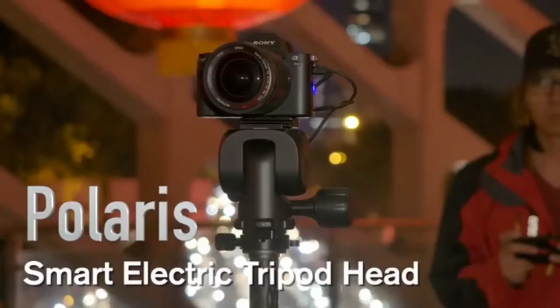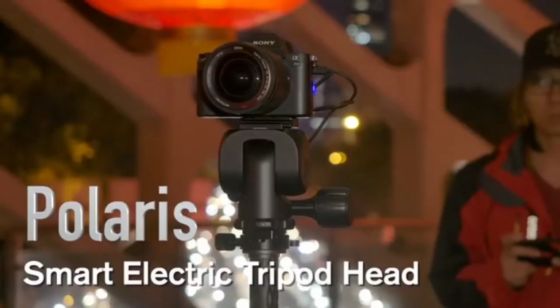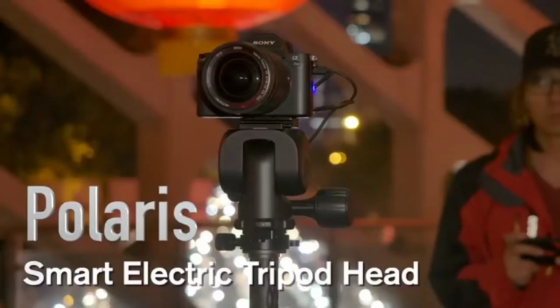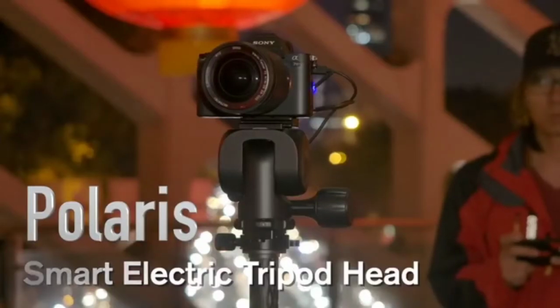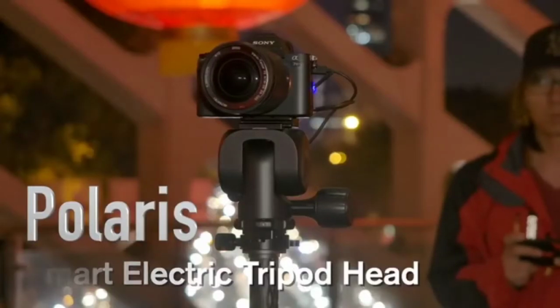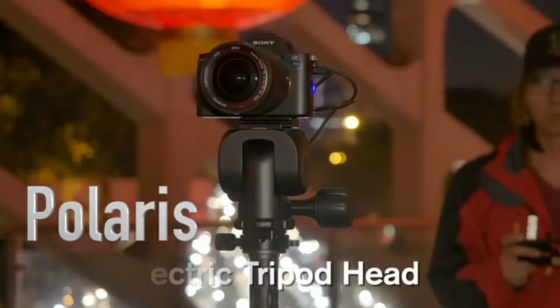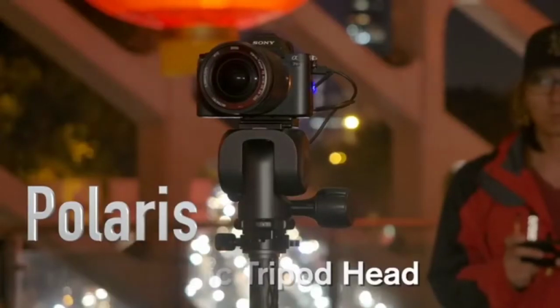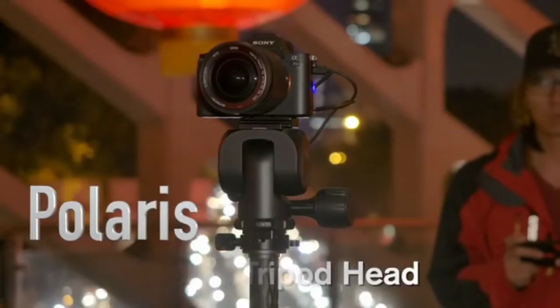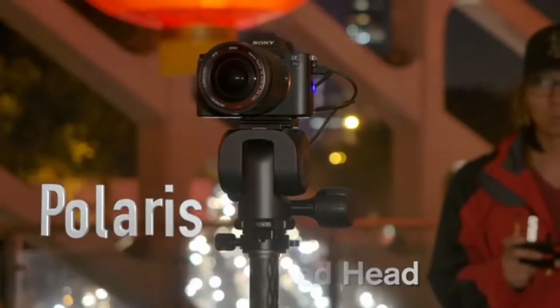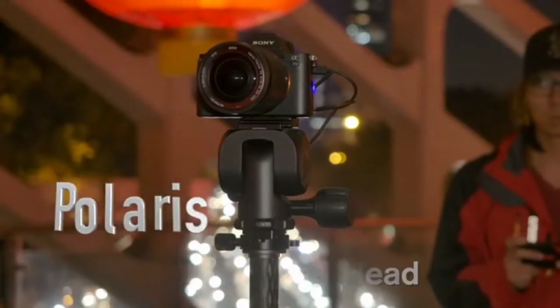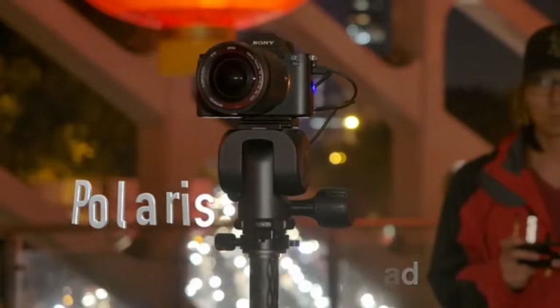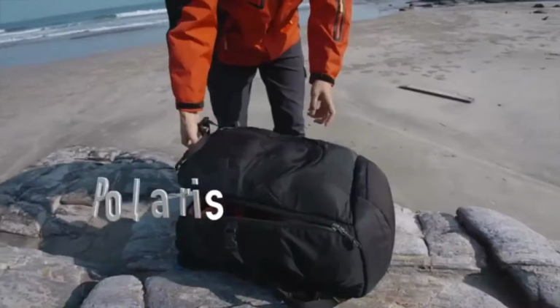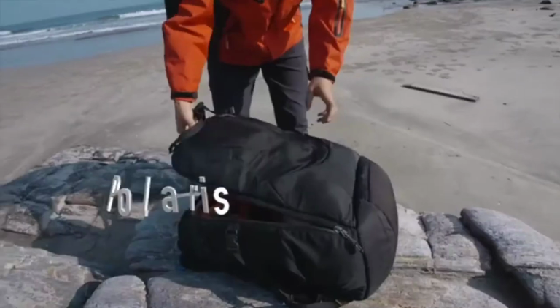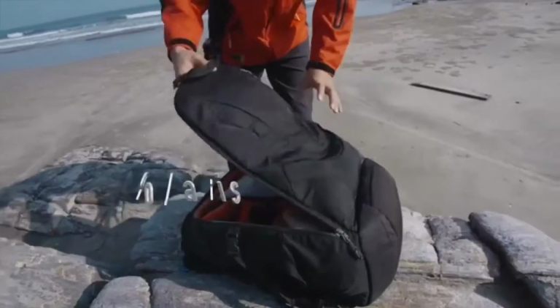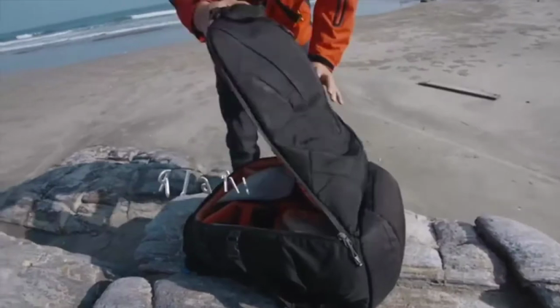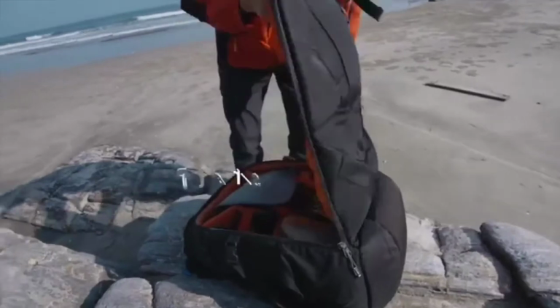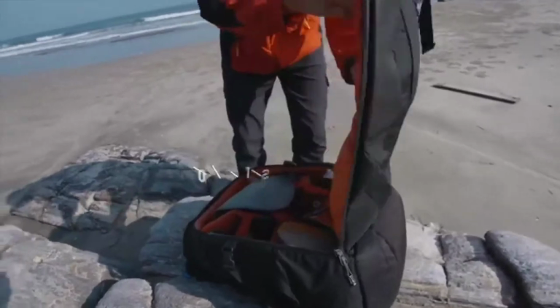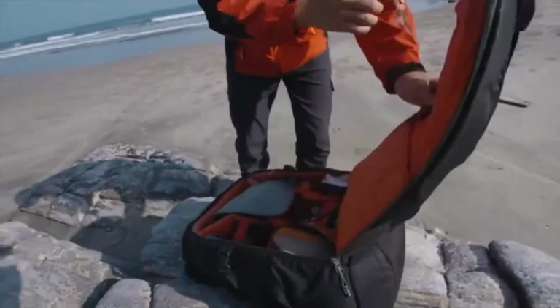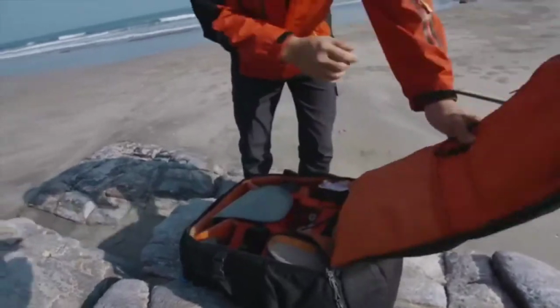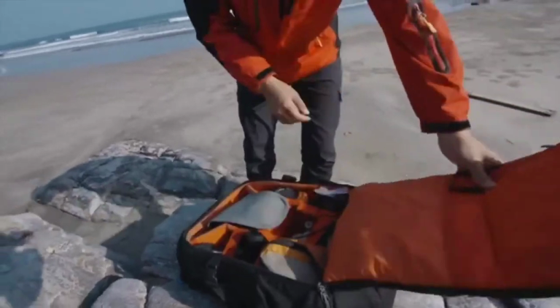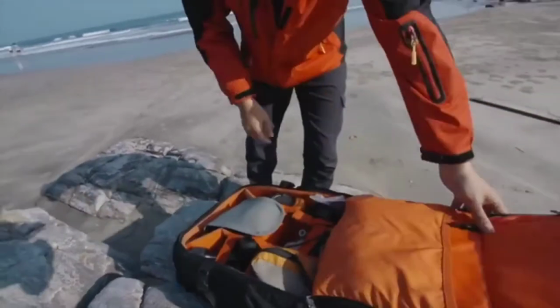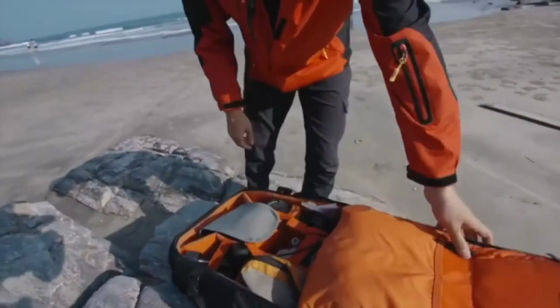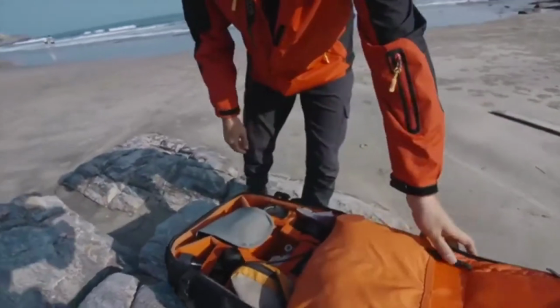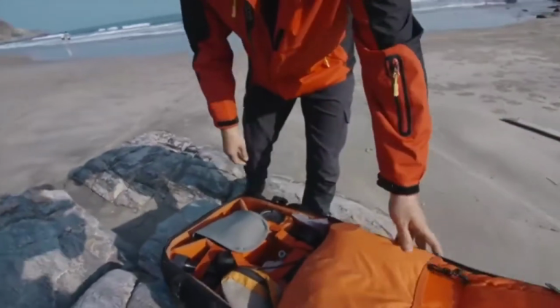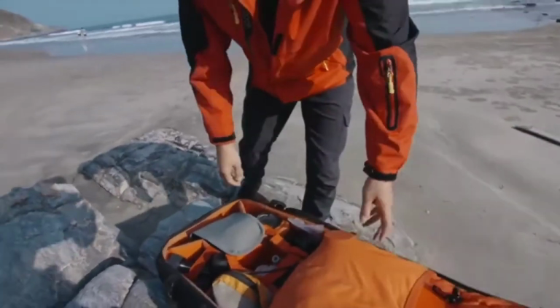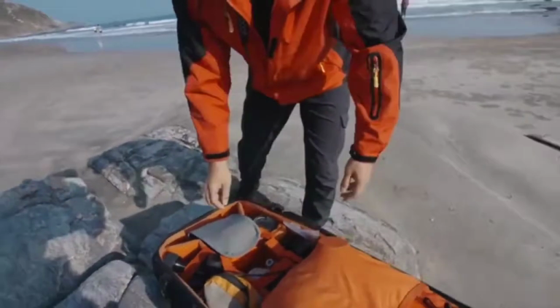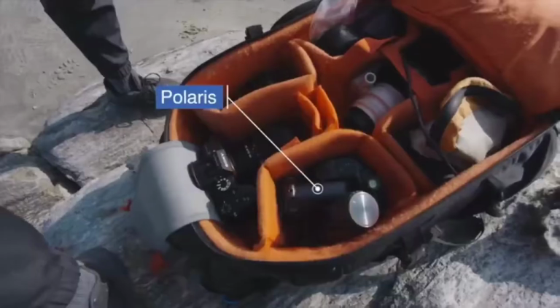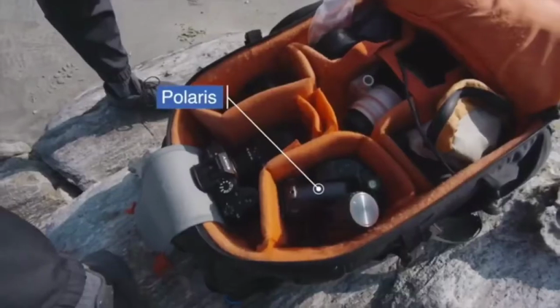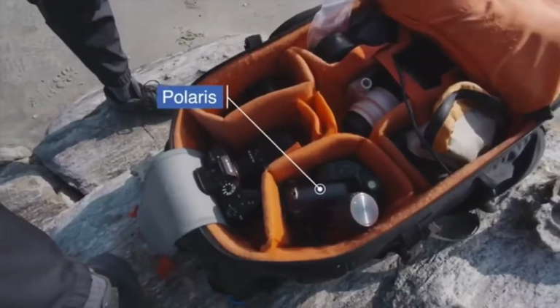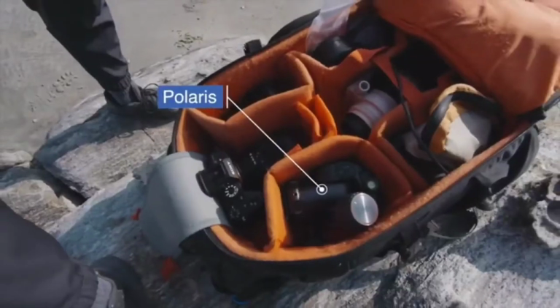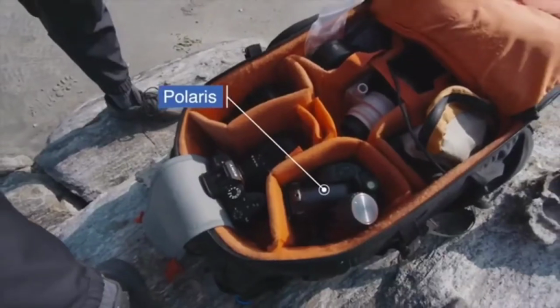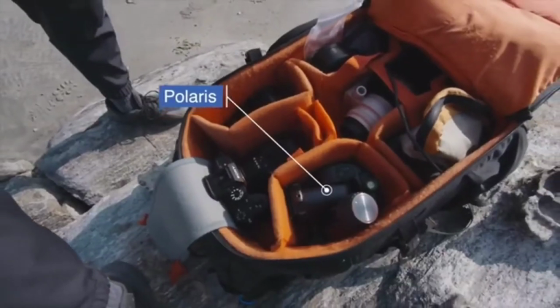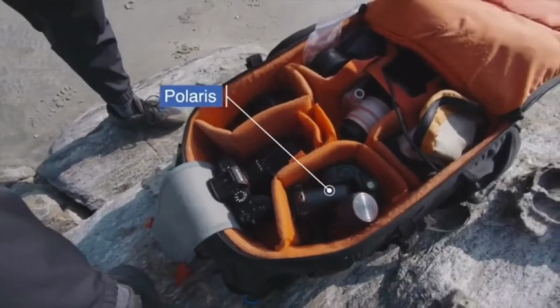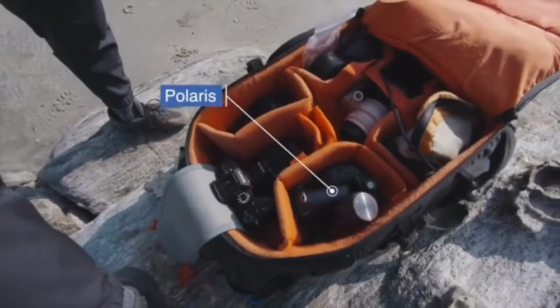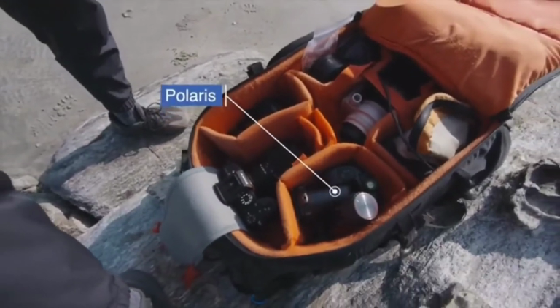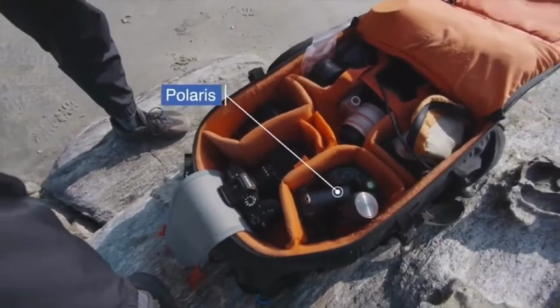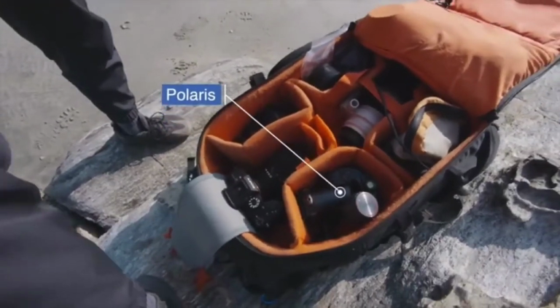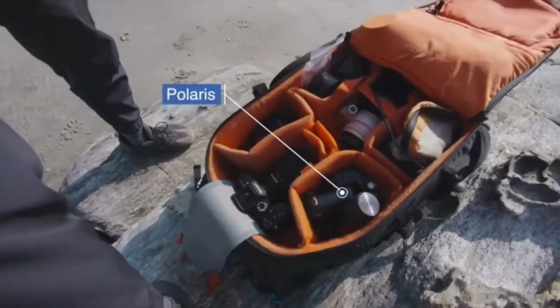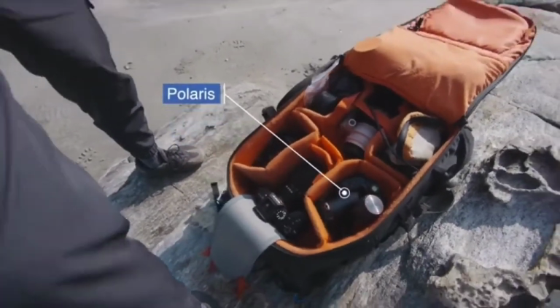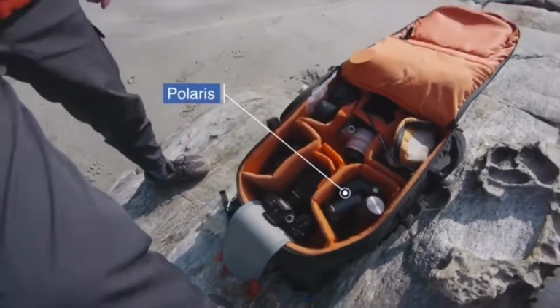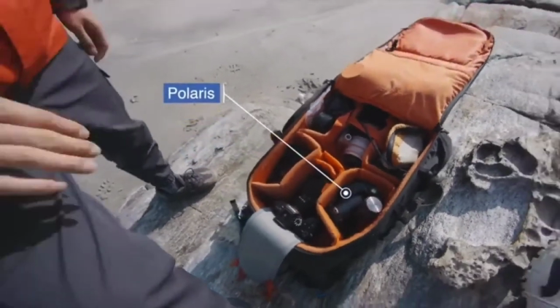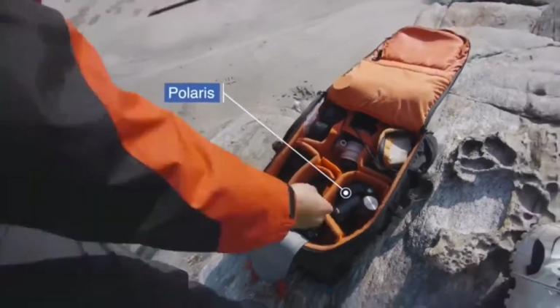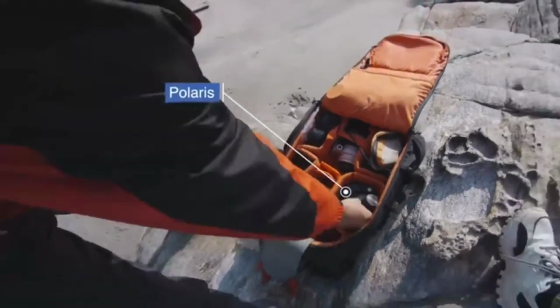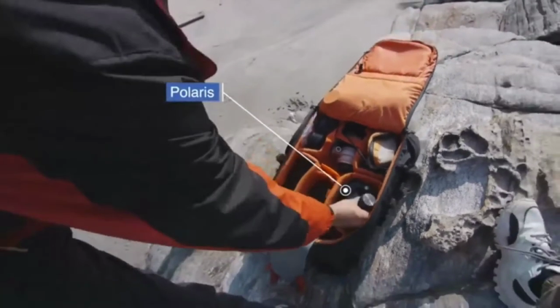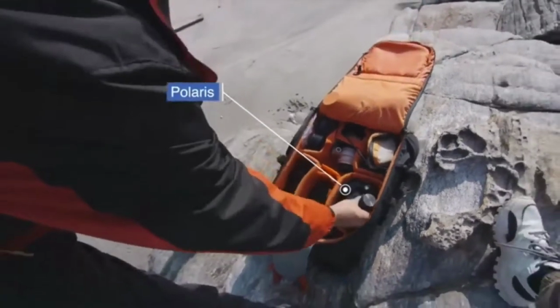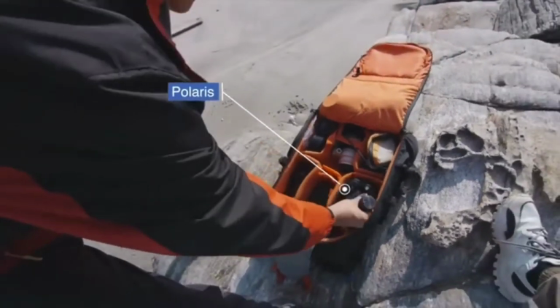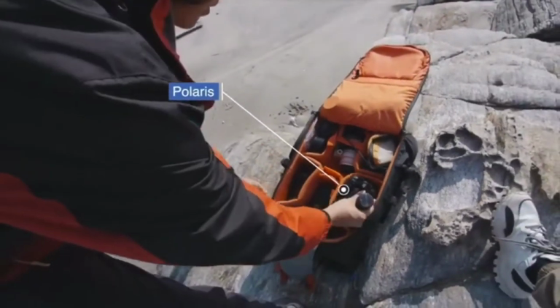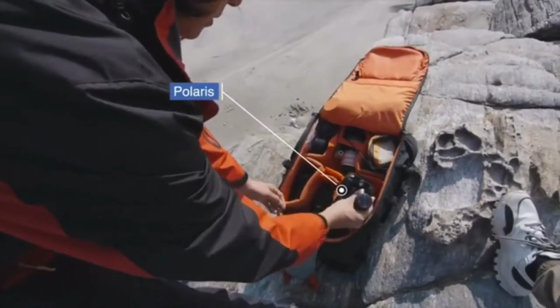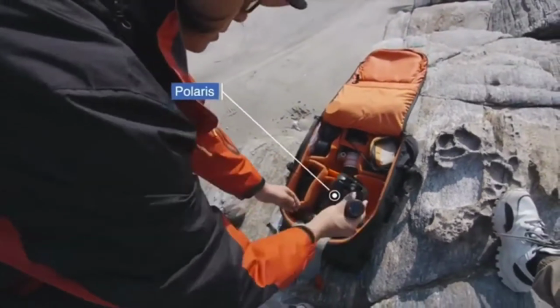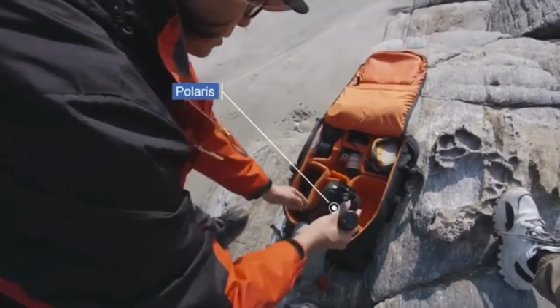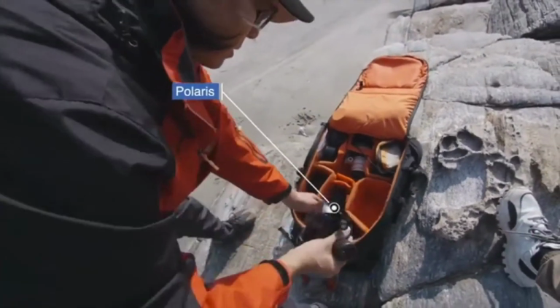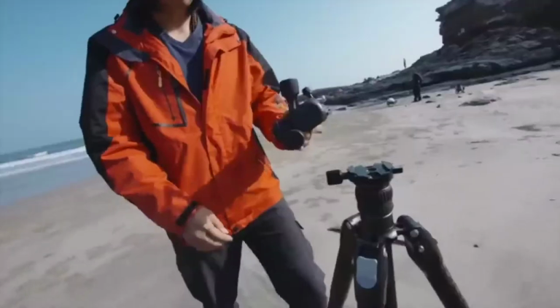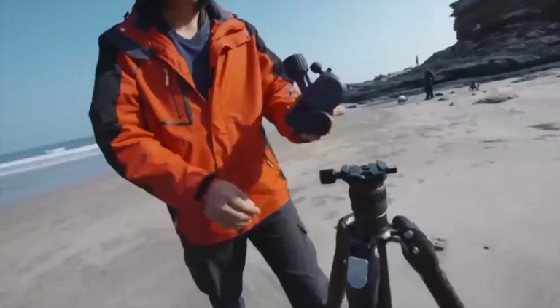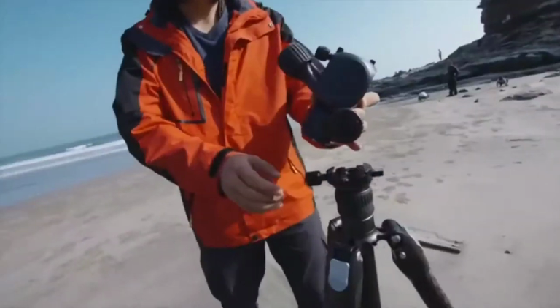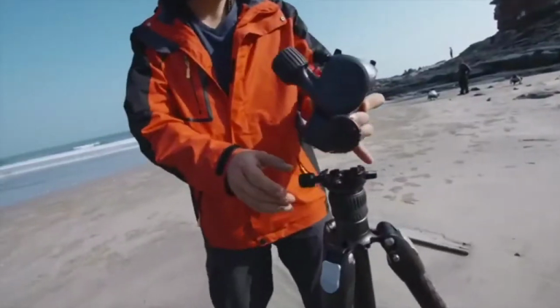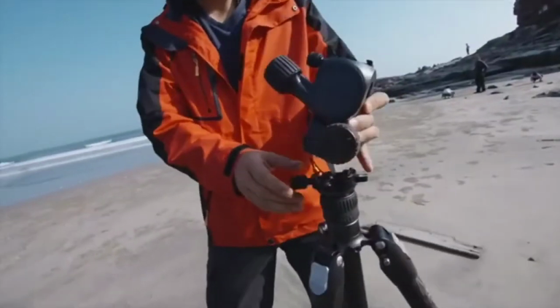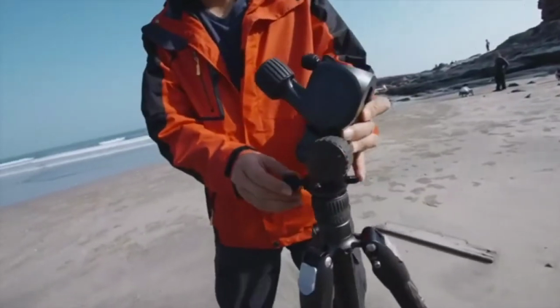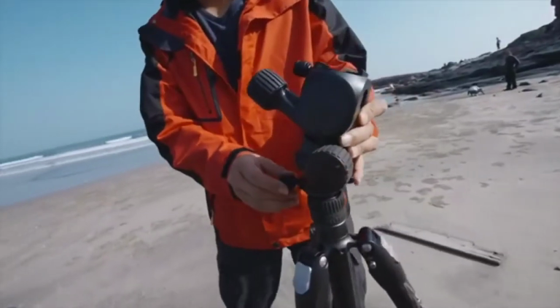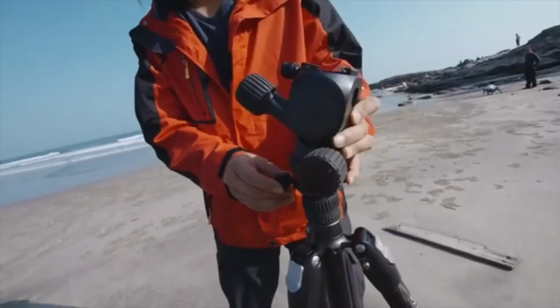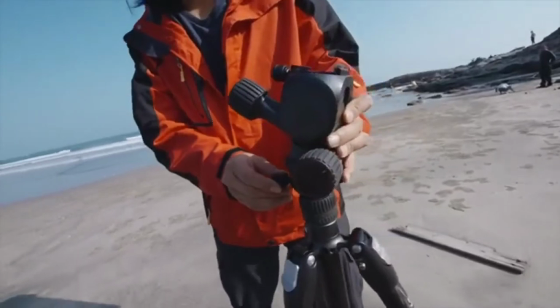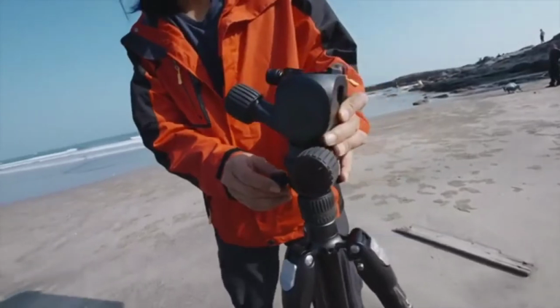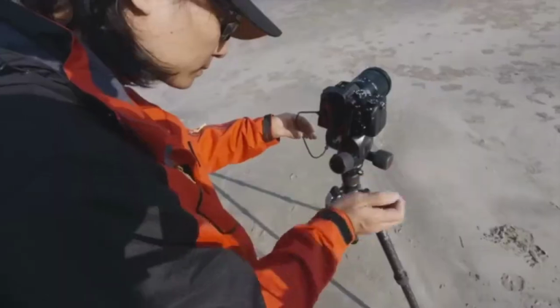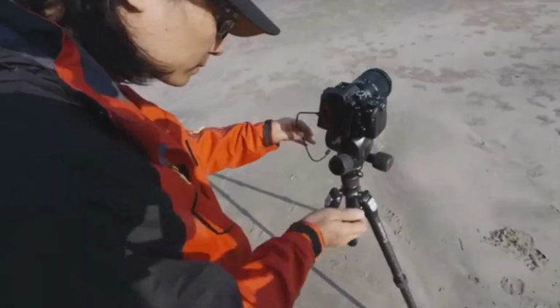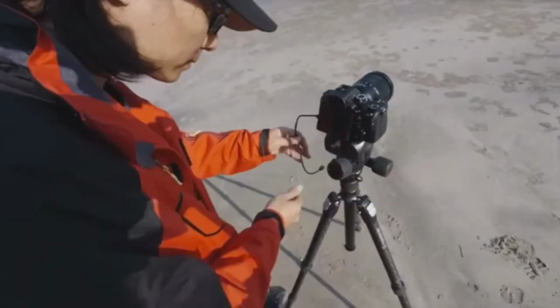Polaris is an innovative smart tripod head for cameras. It is built compact, portable, and fast to set up.